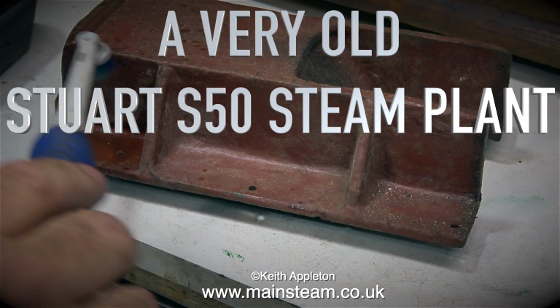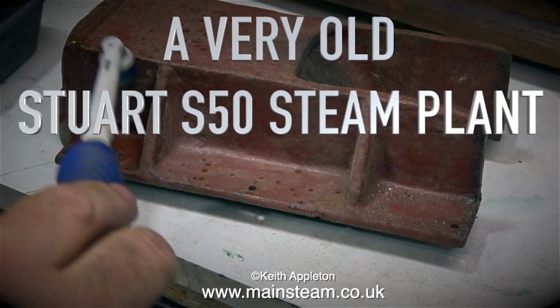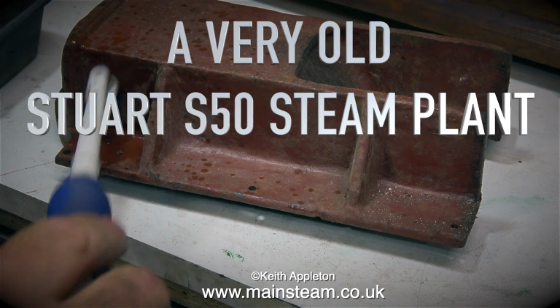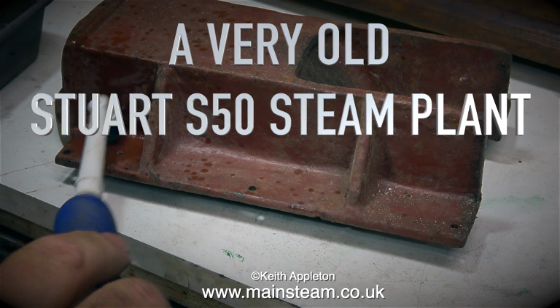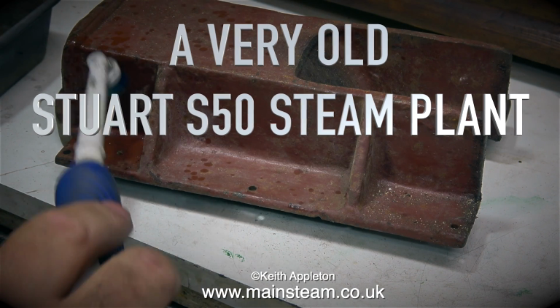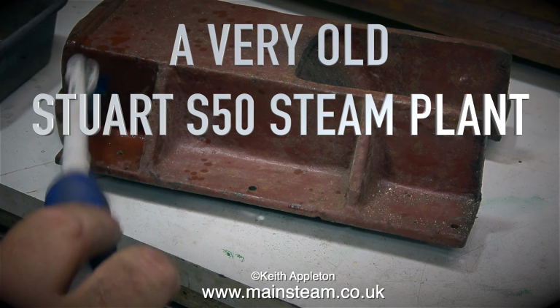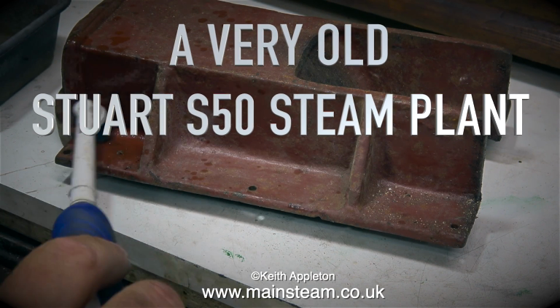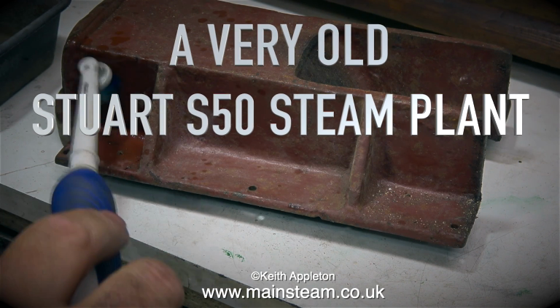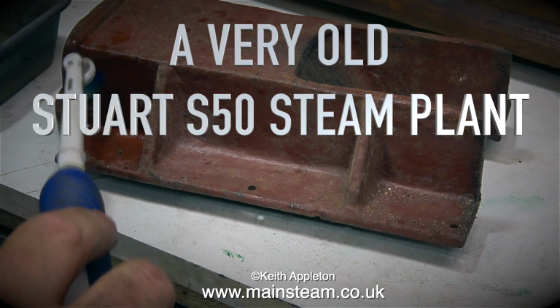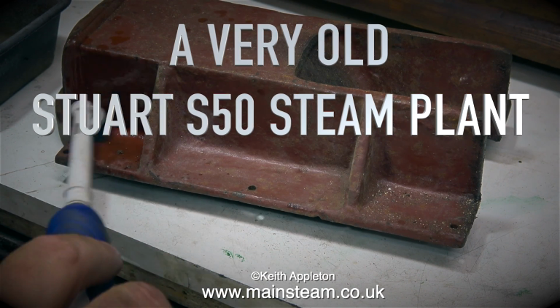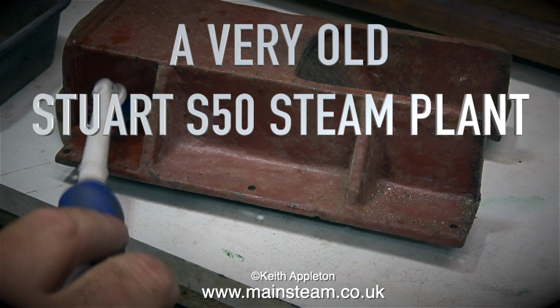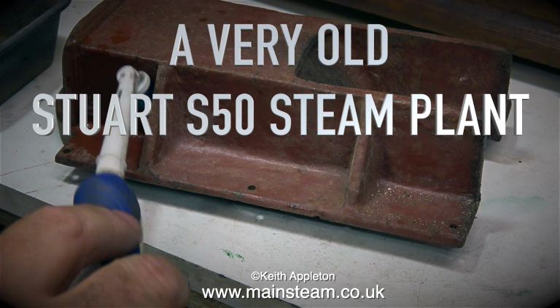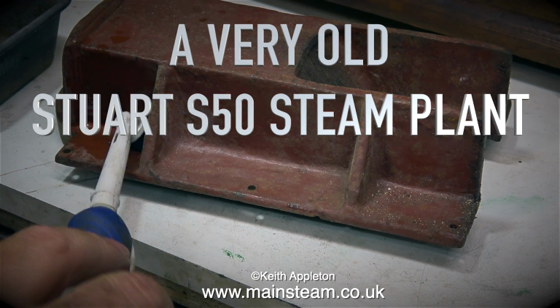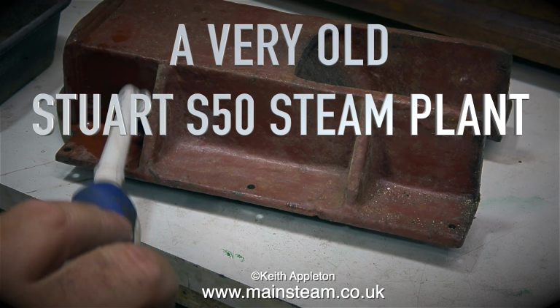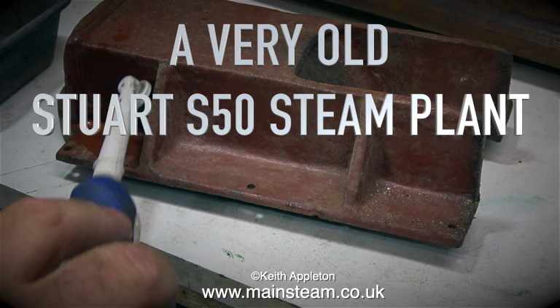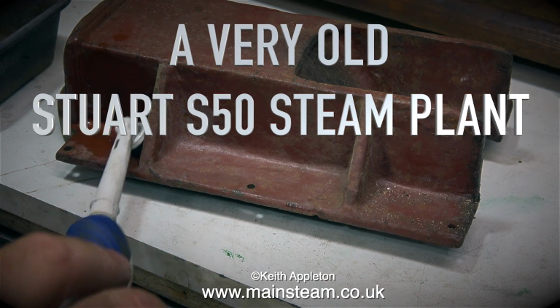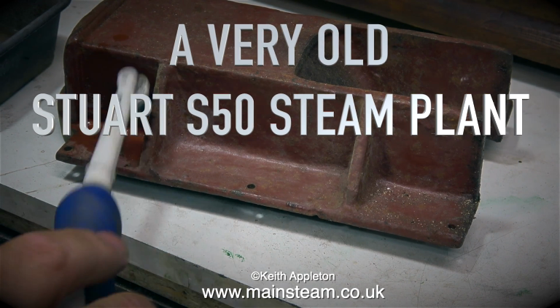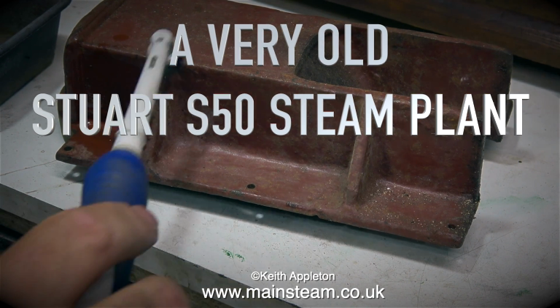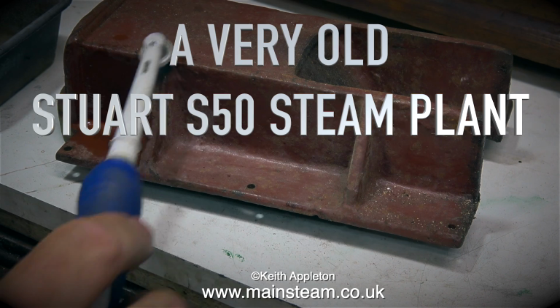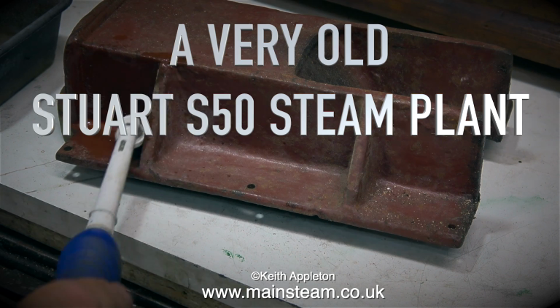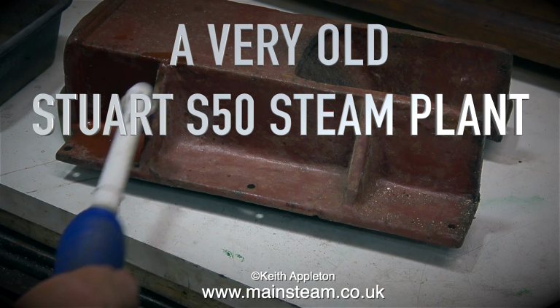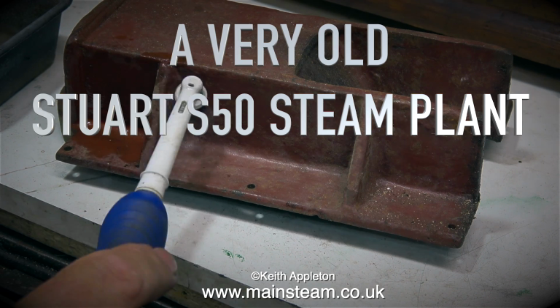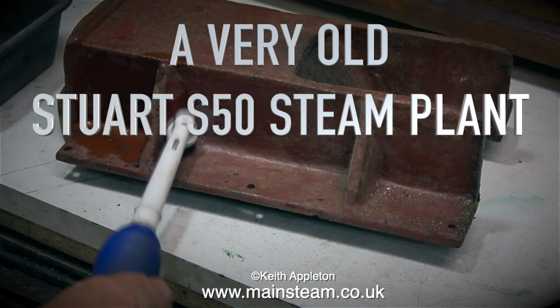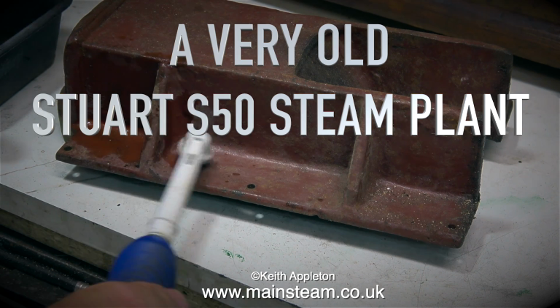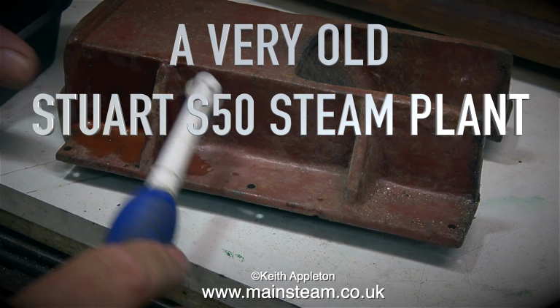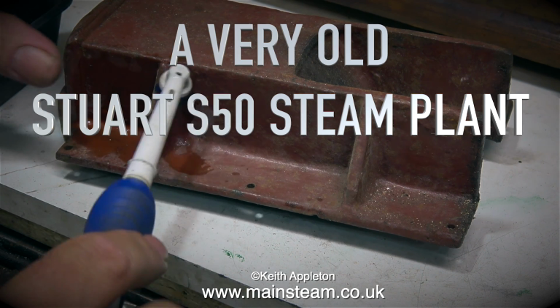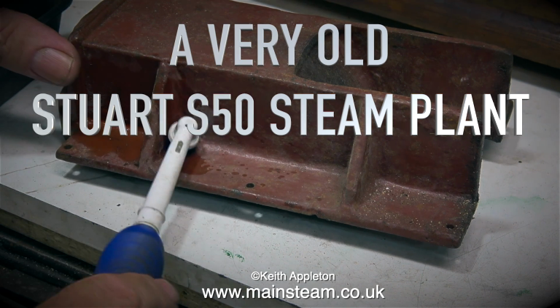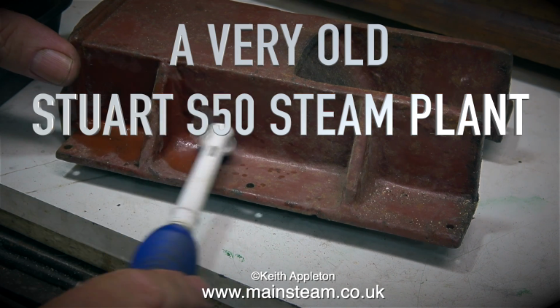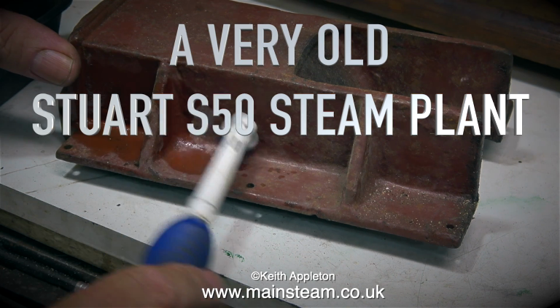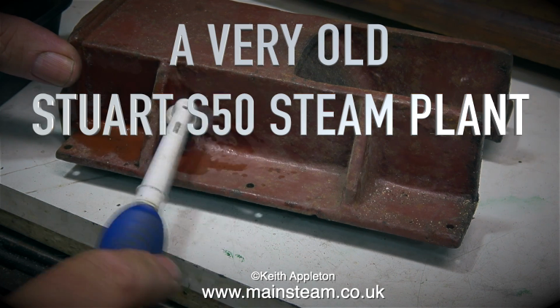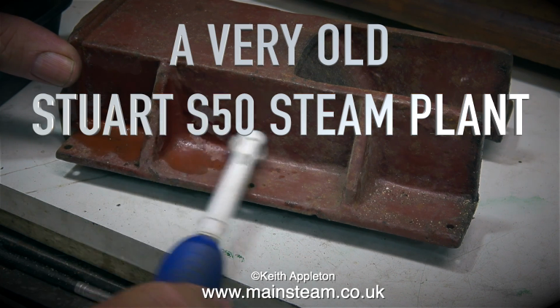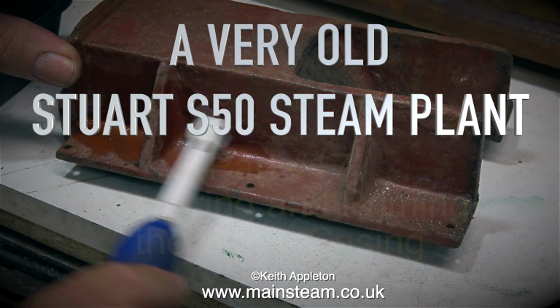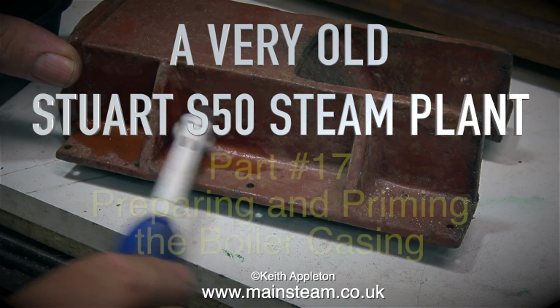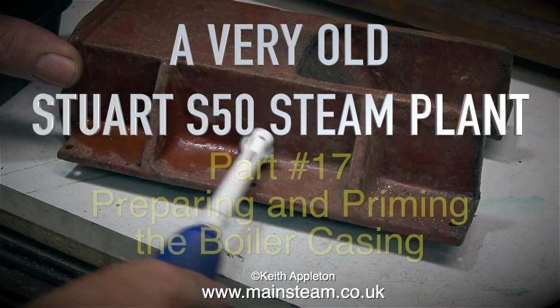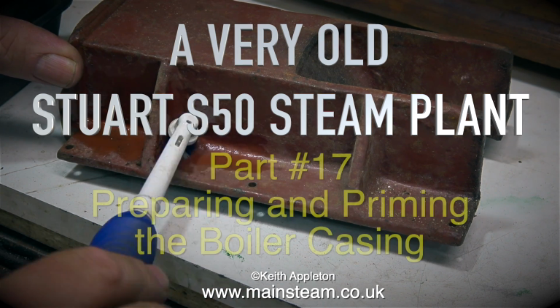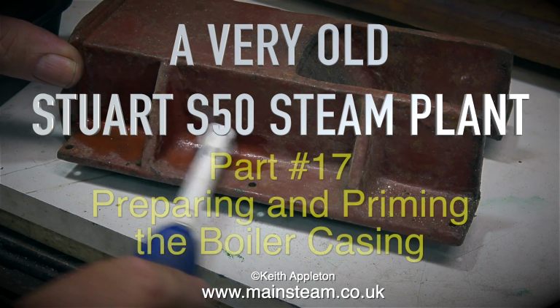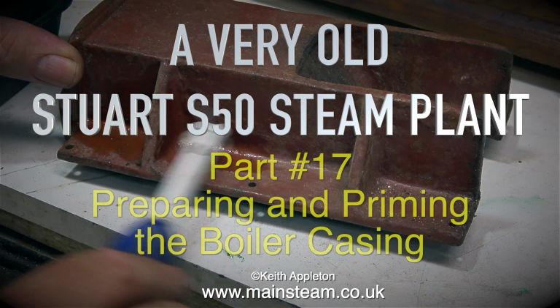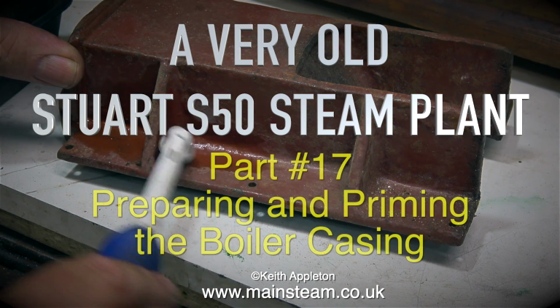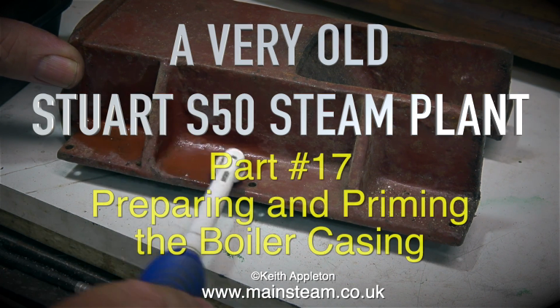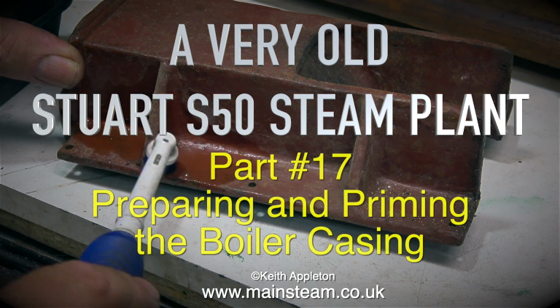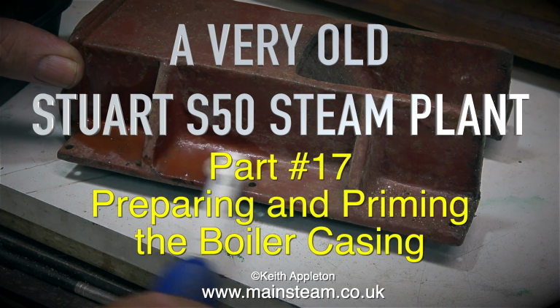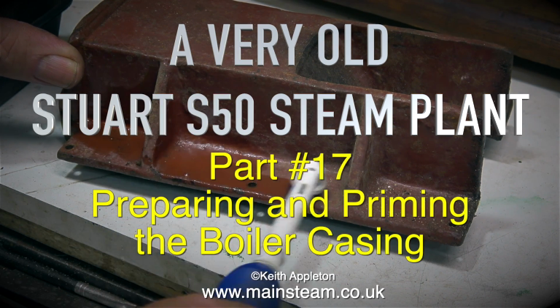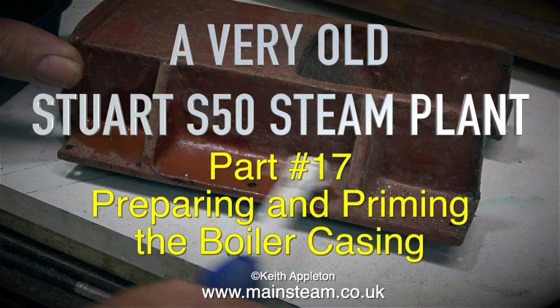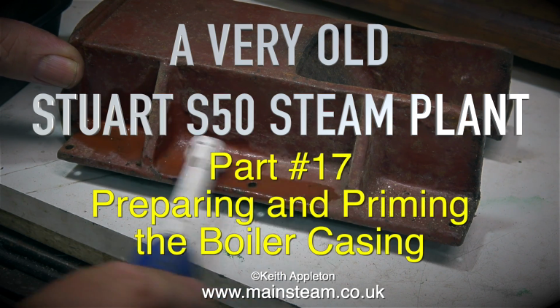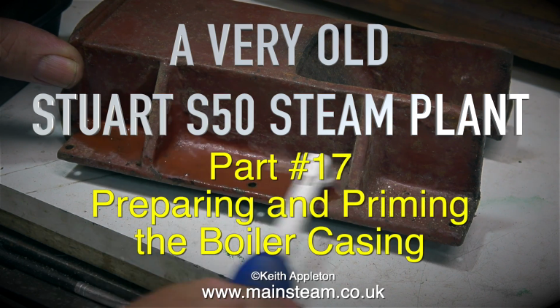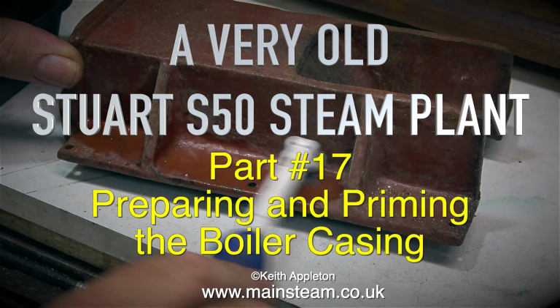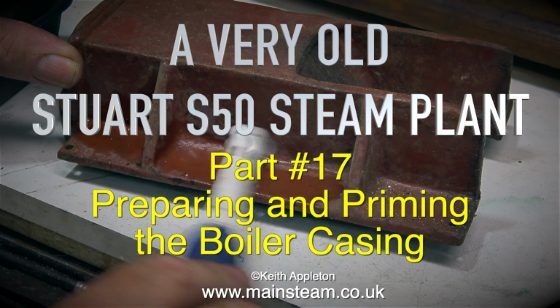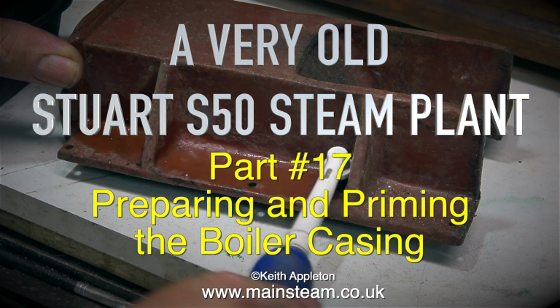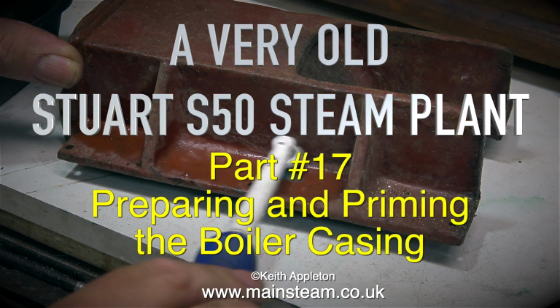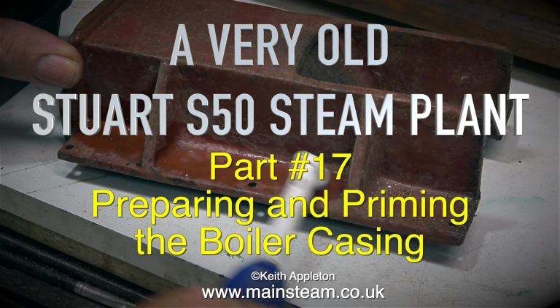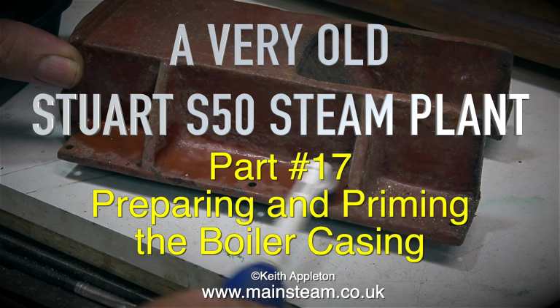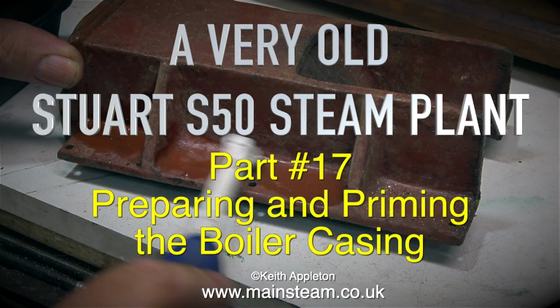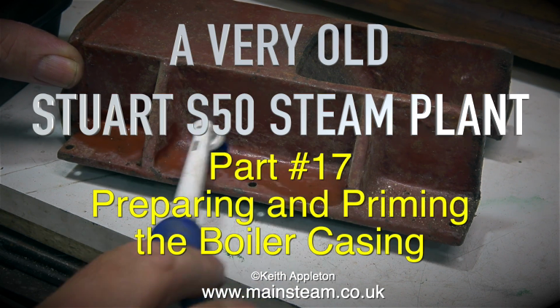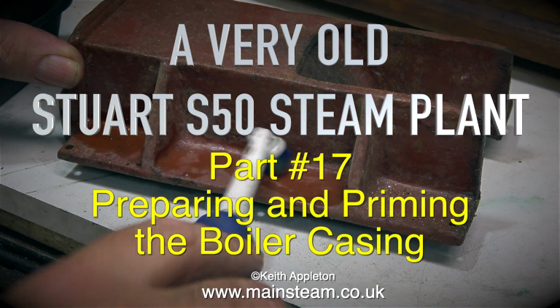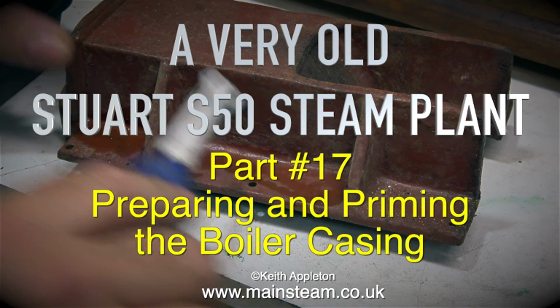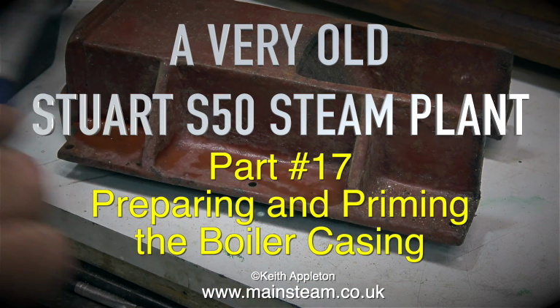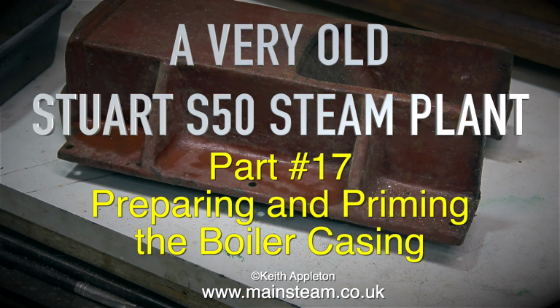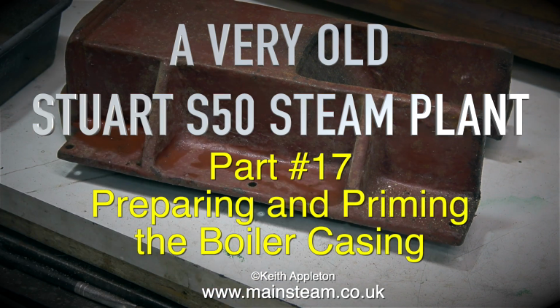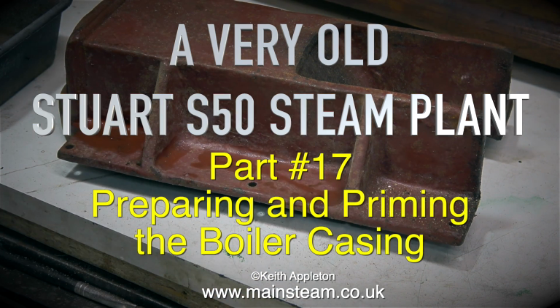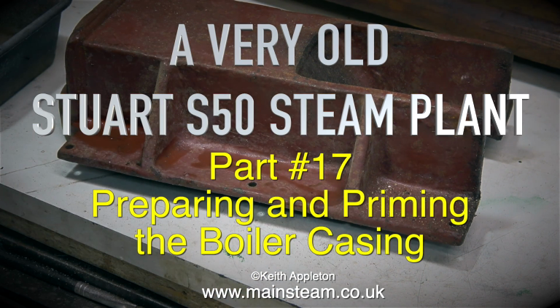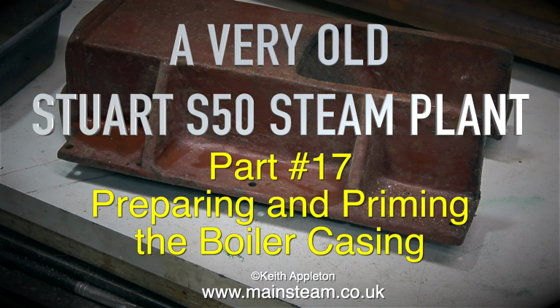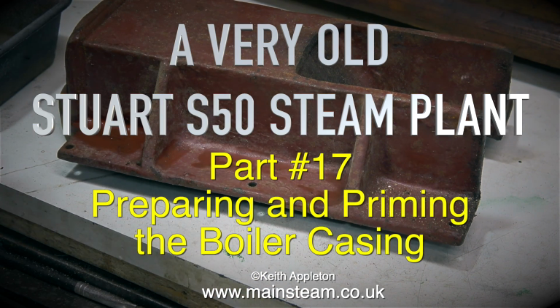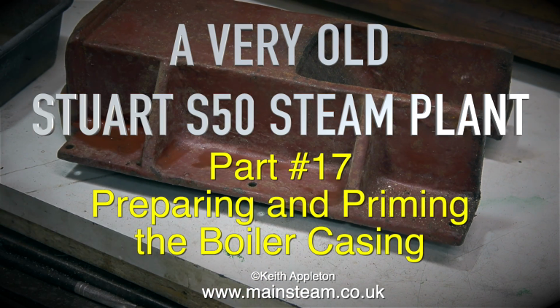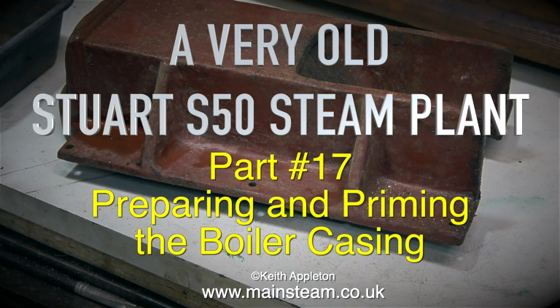A very old Stuart S50 steam plant. This is part 17 and it's all about preparing and priming the boiler casing.